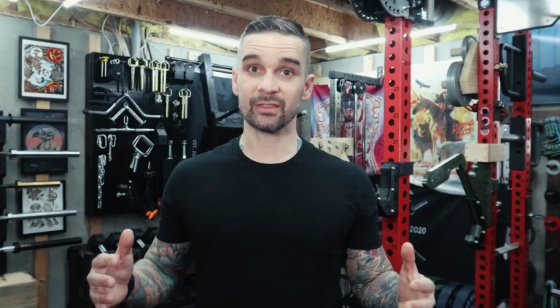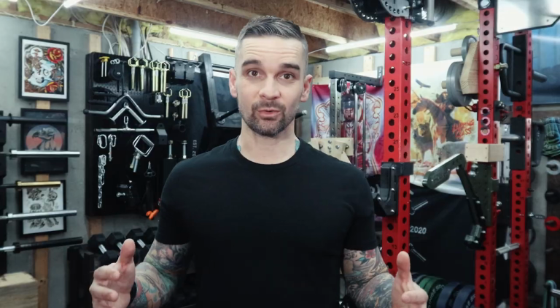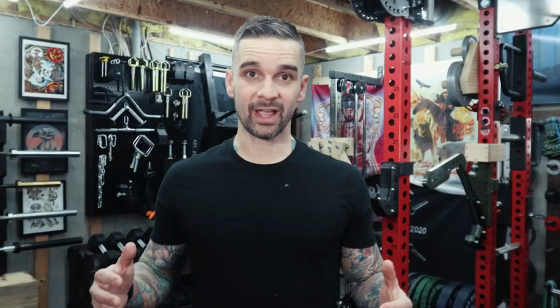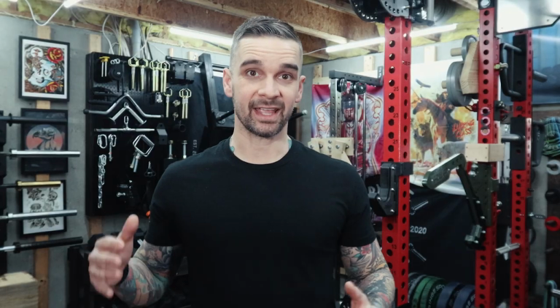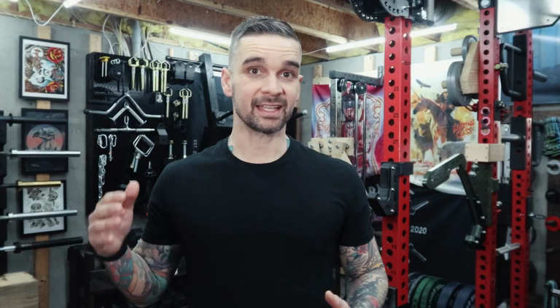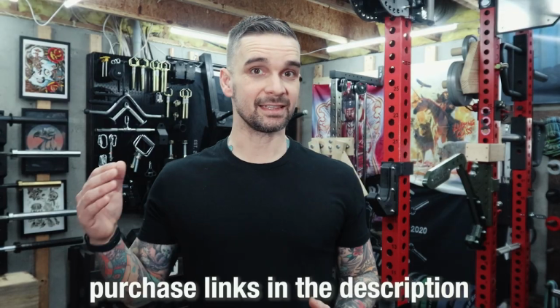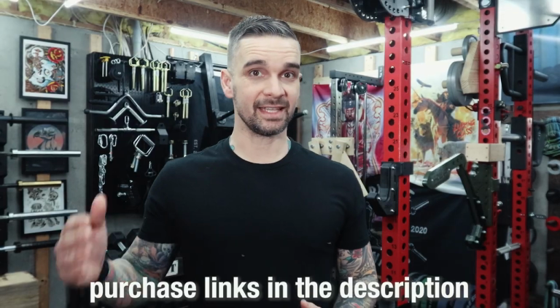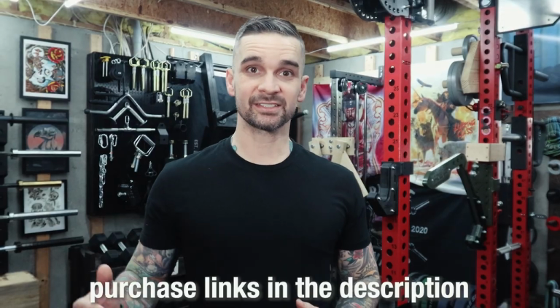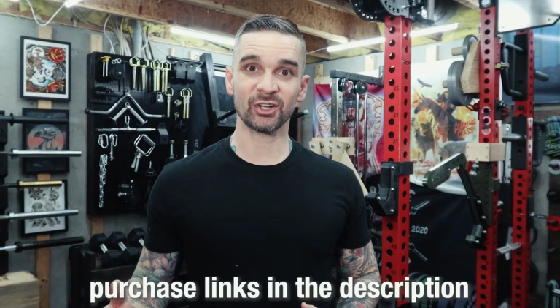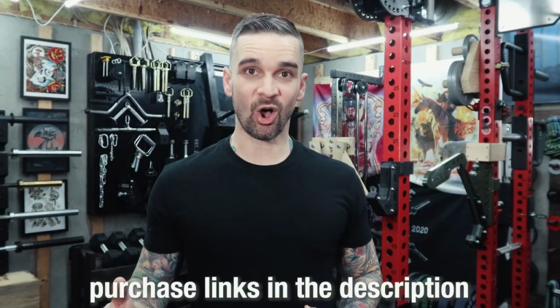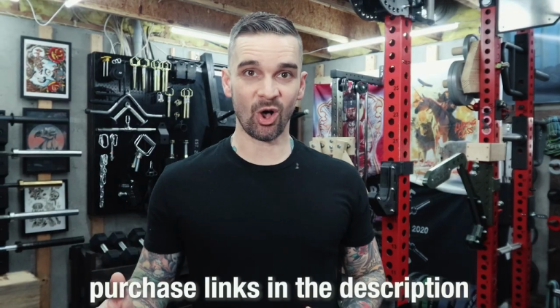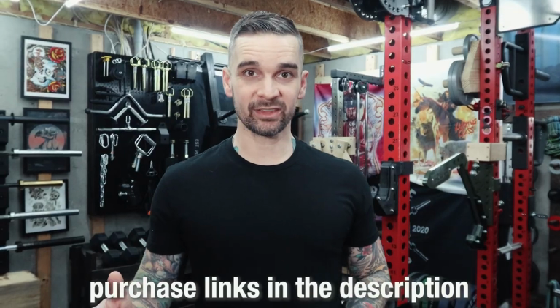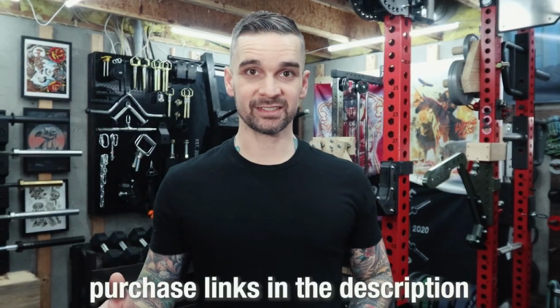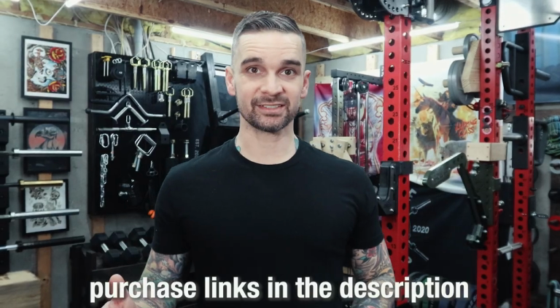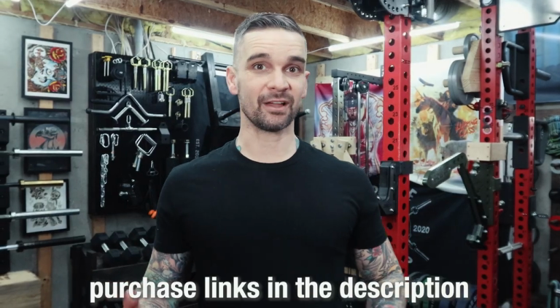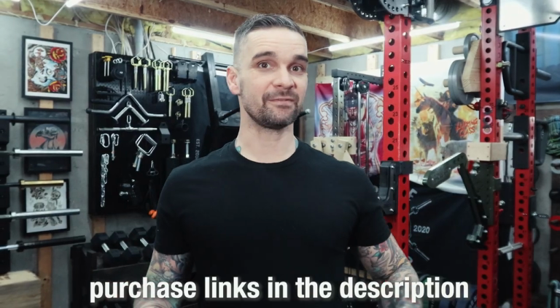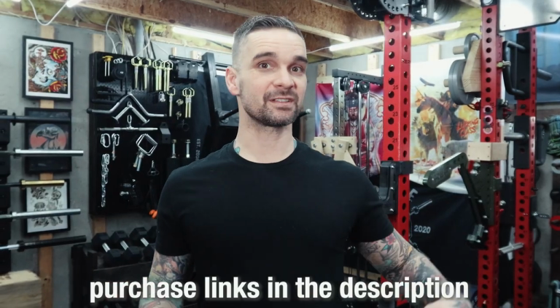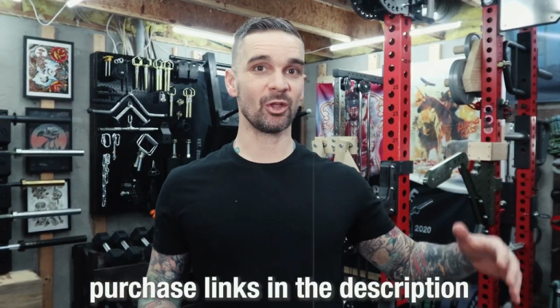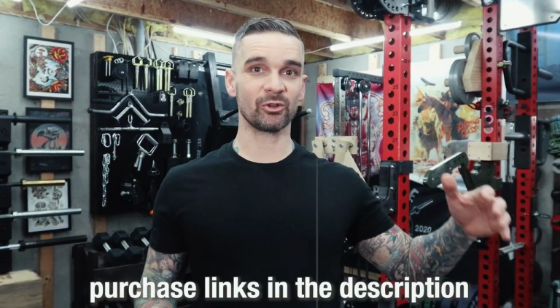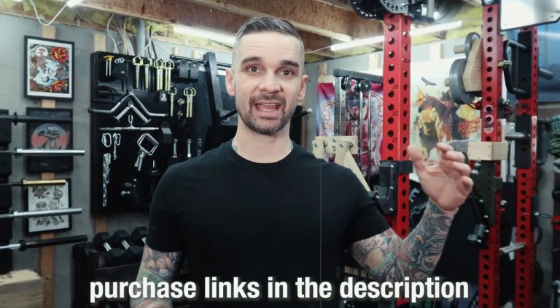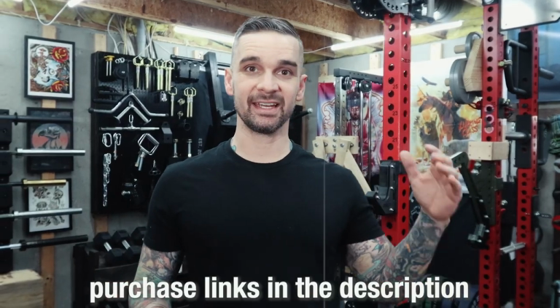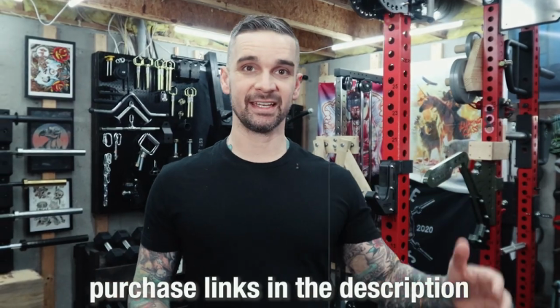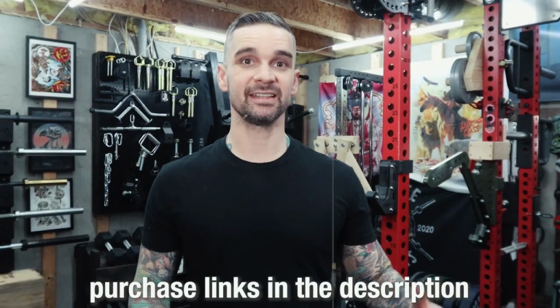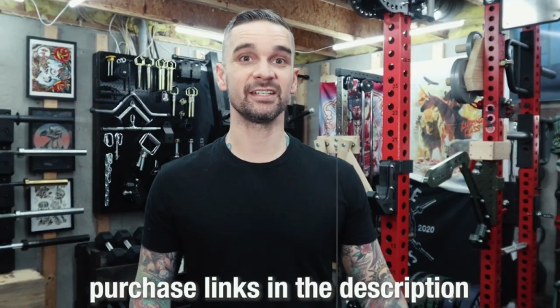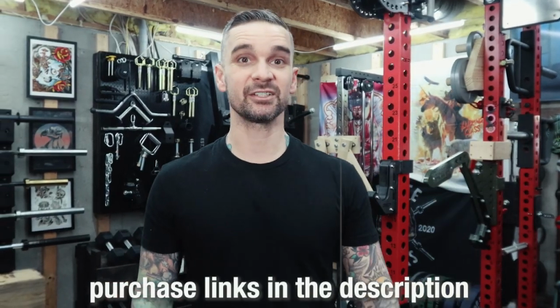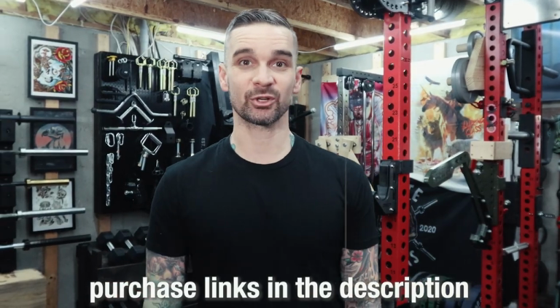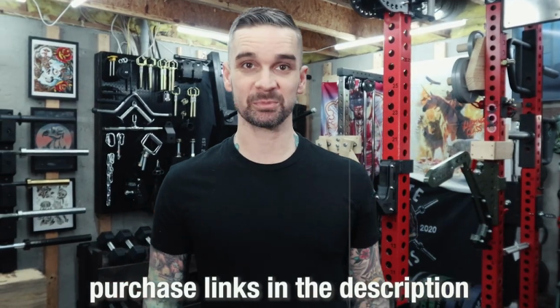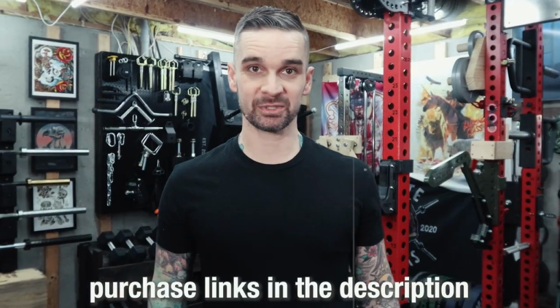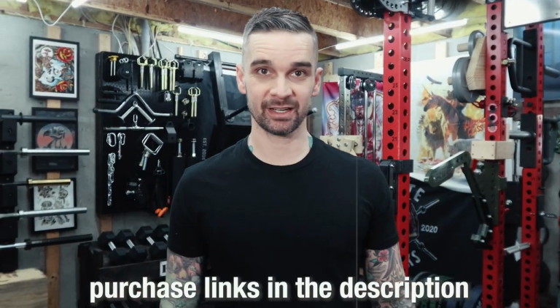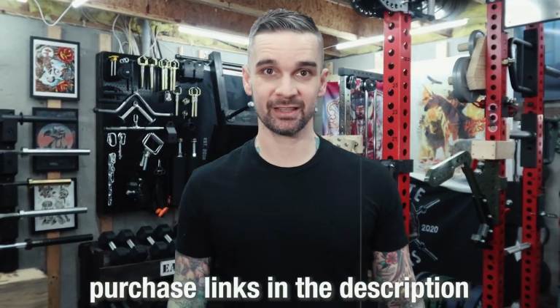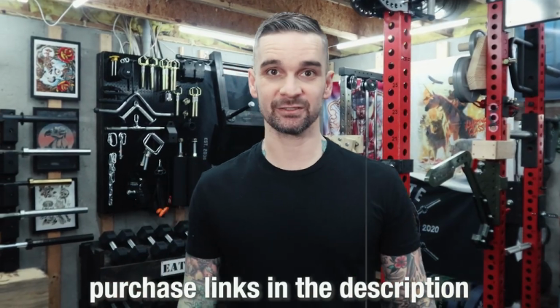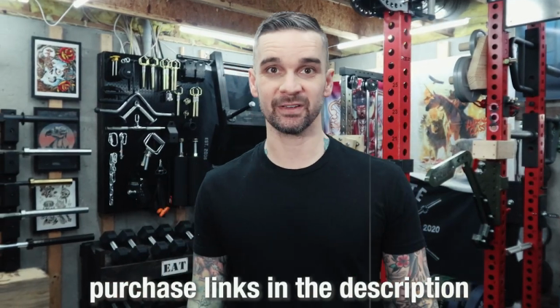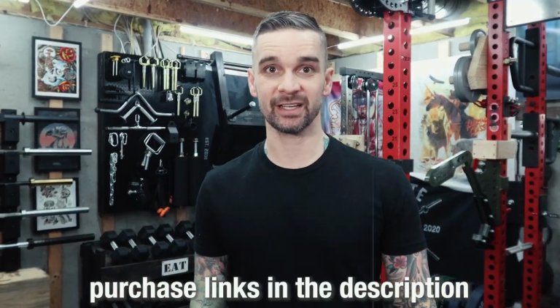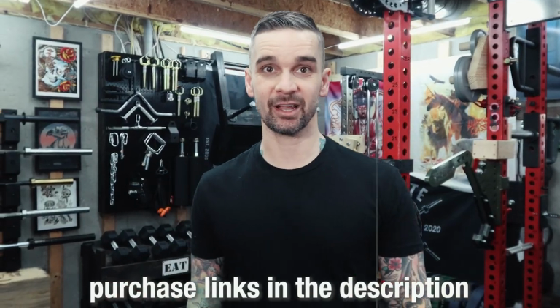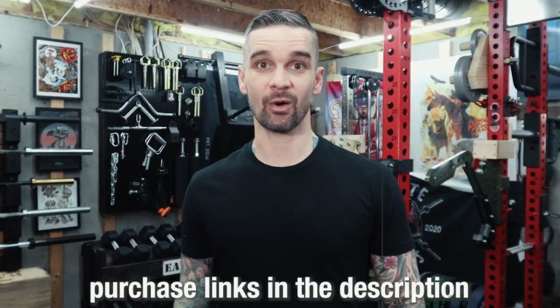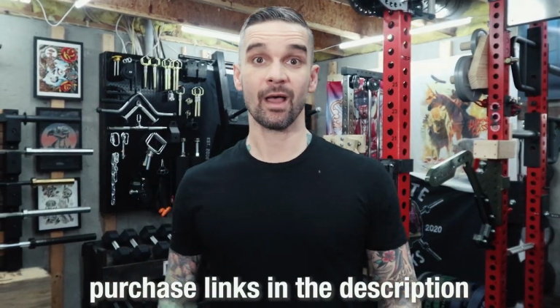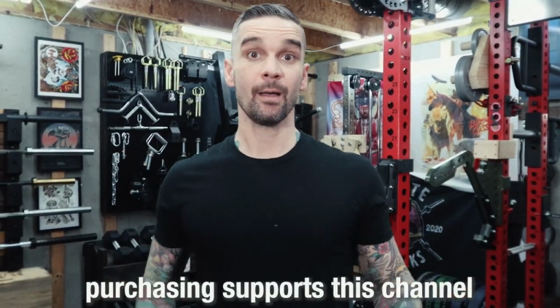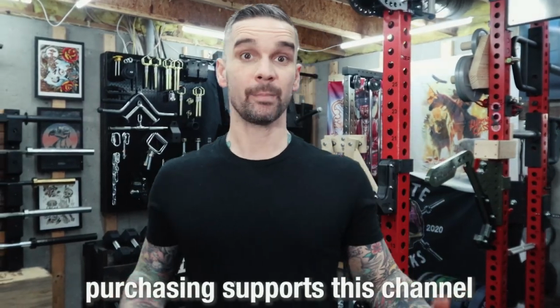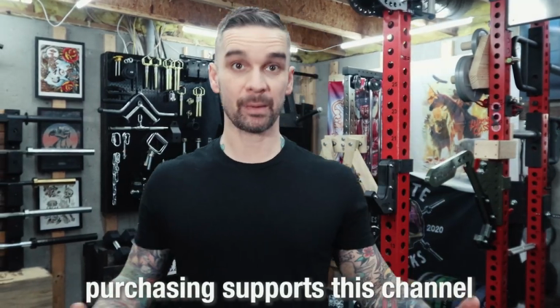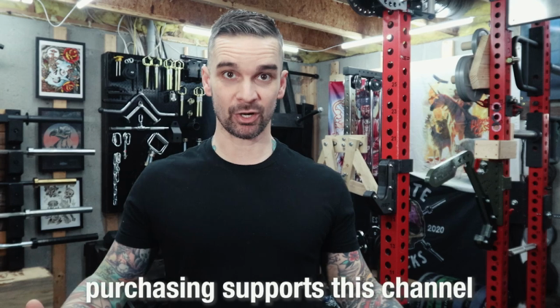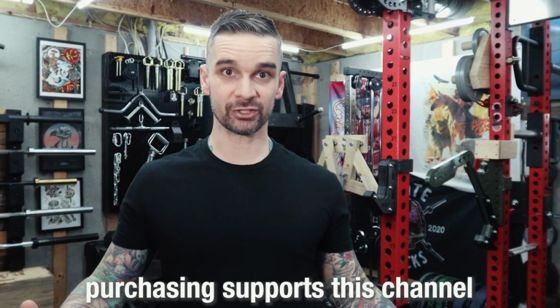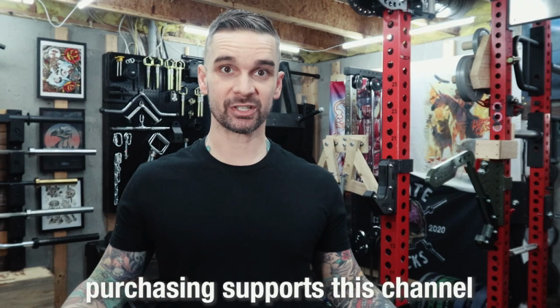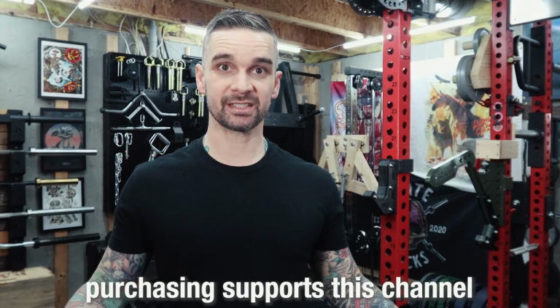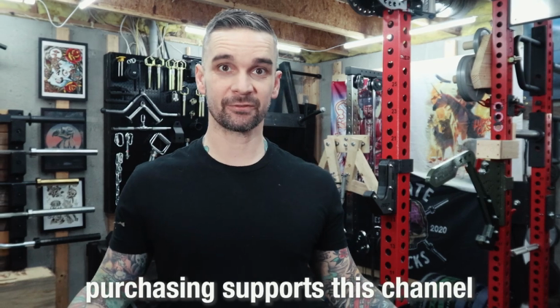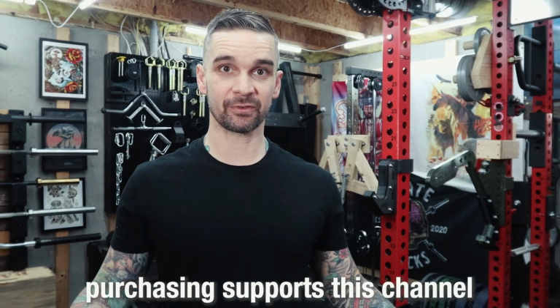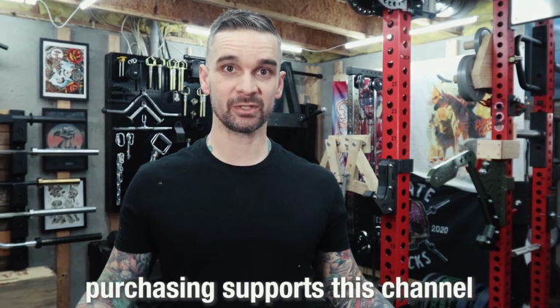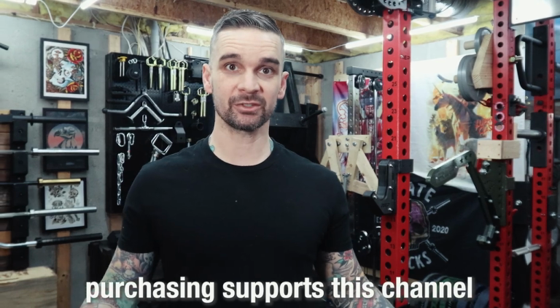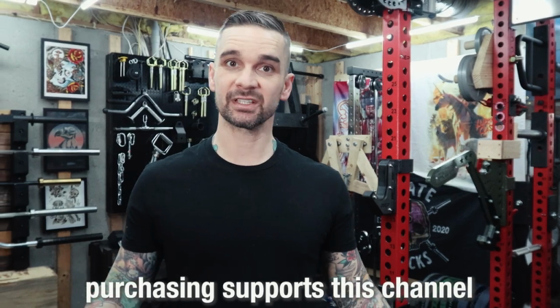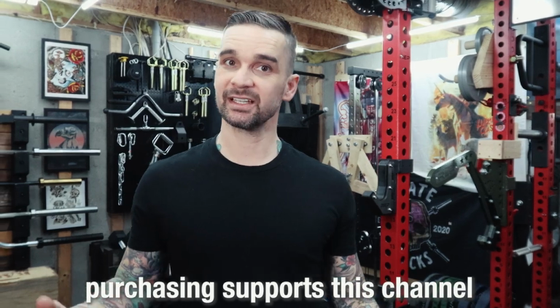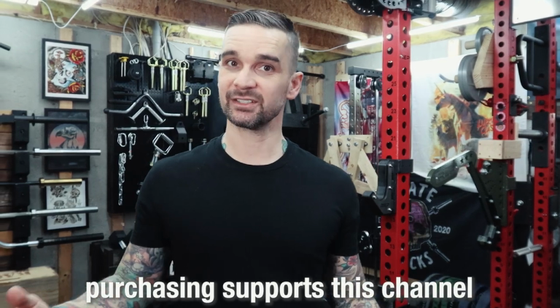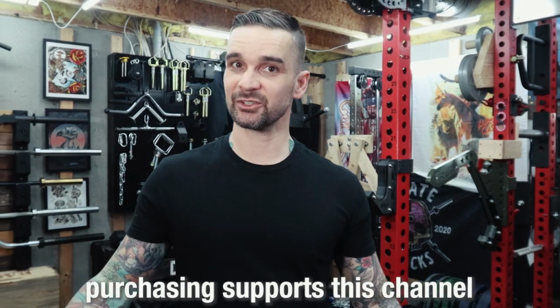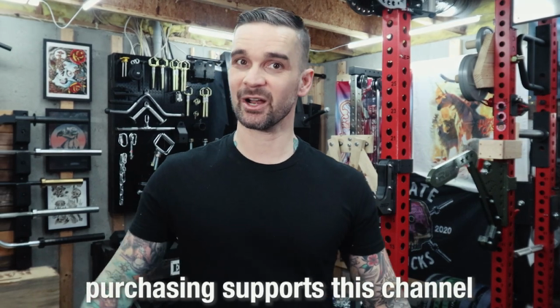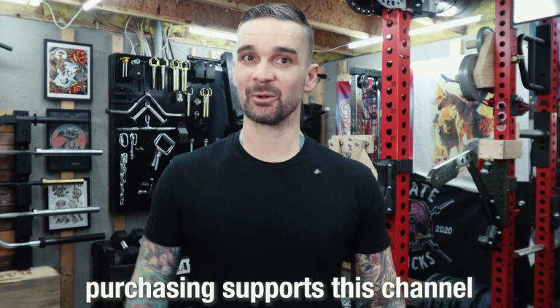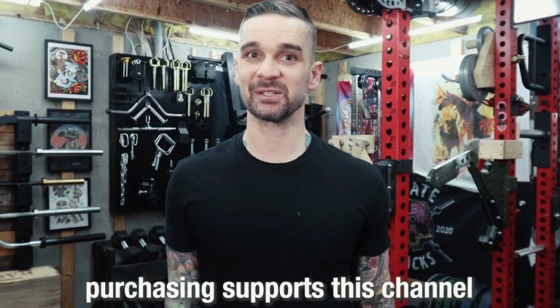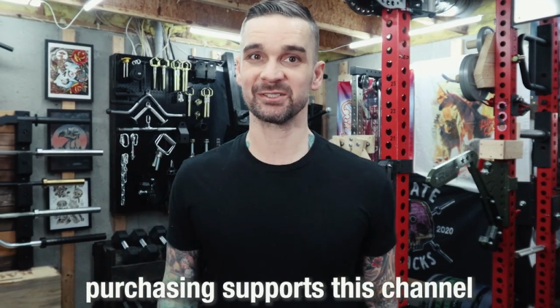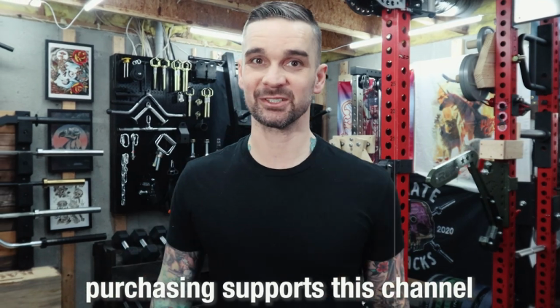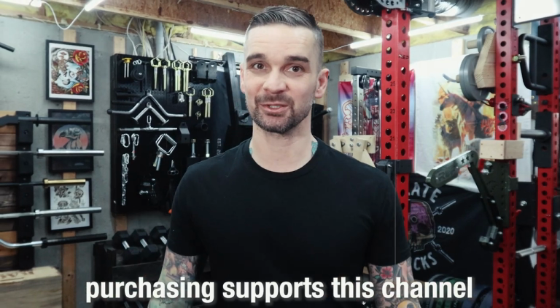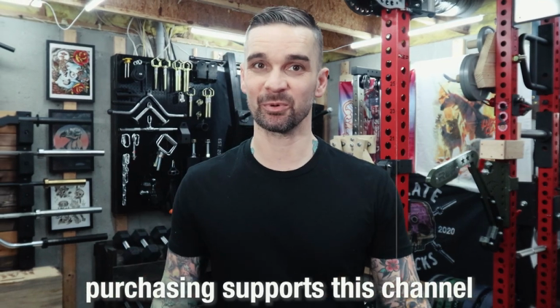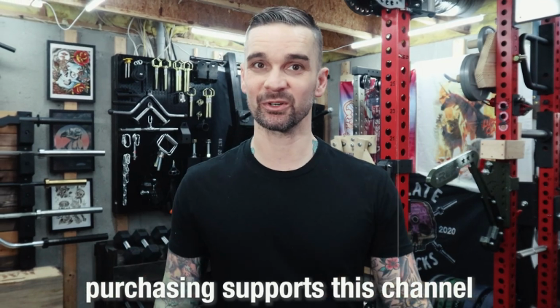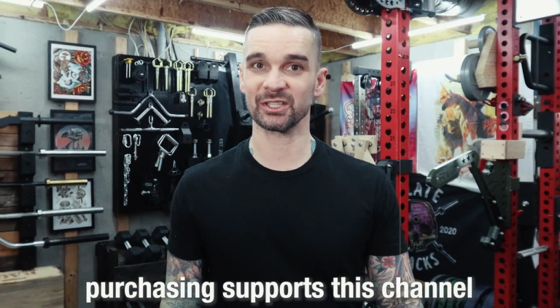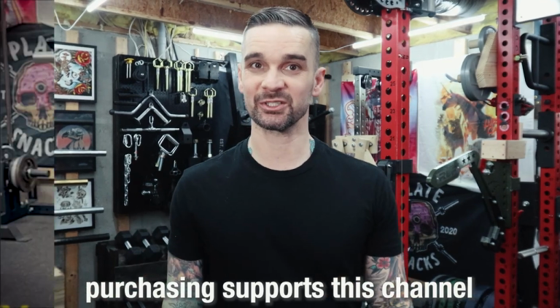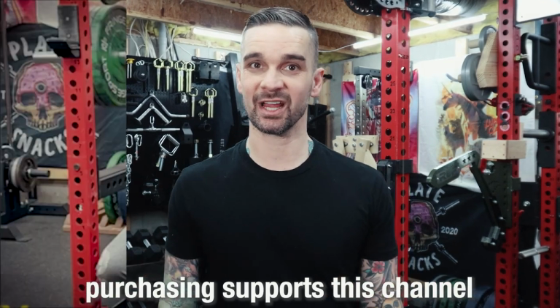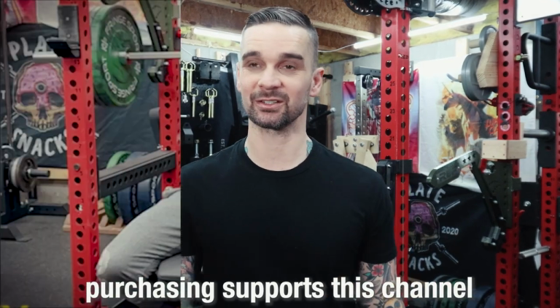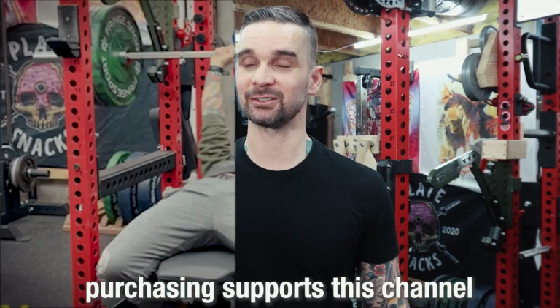Links to all this stuff are located in the description of this video. By purchasing from those links, you're helping to support the channel.